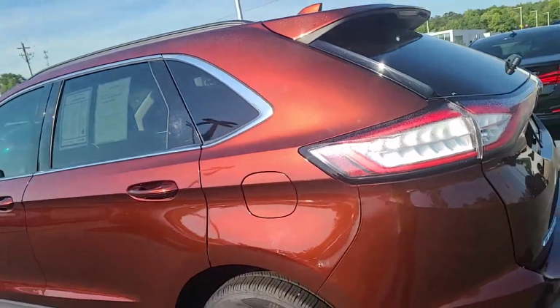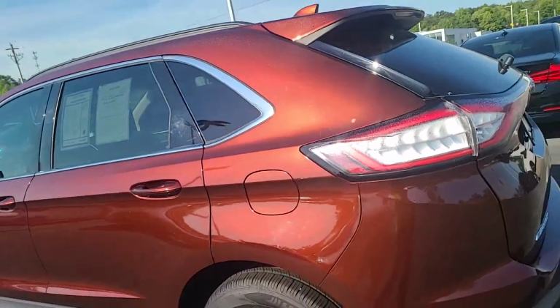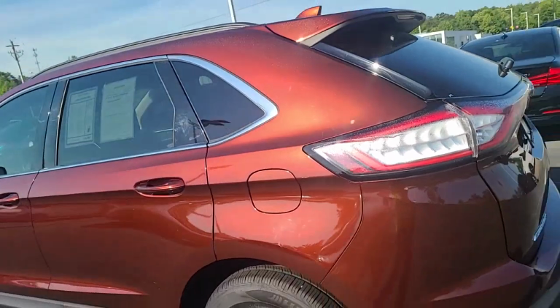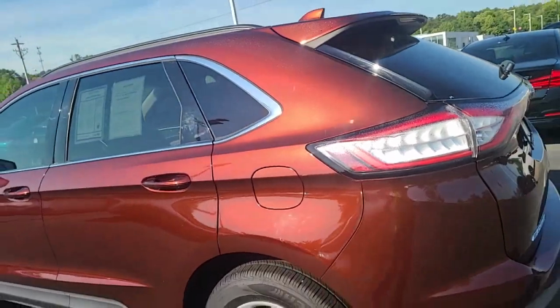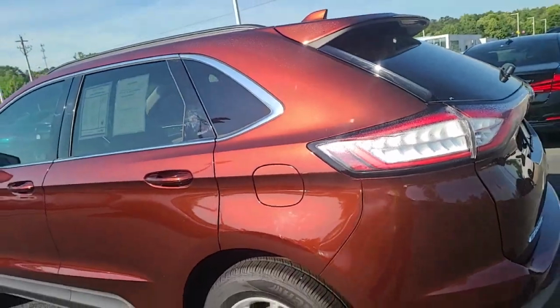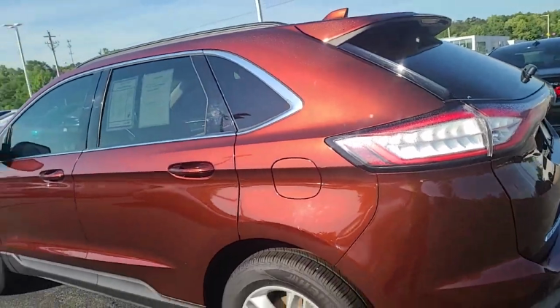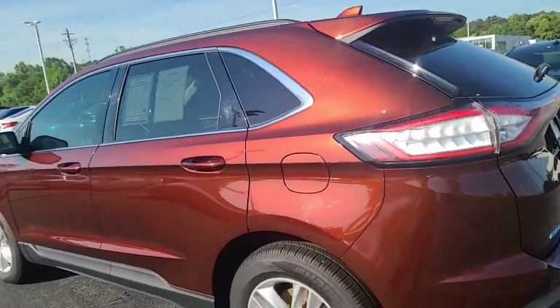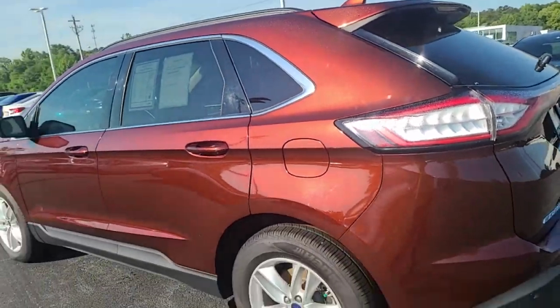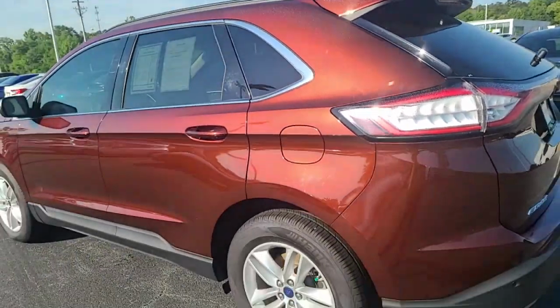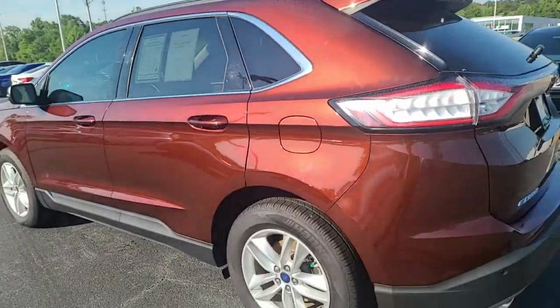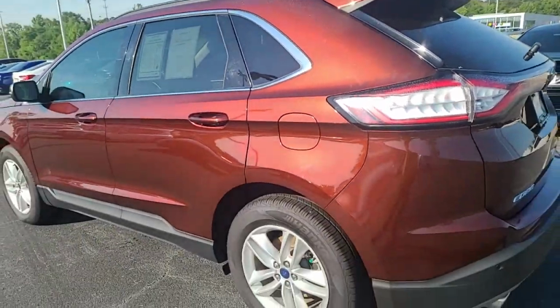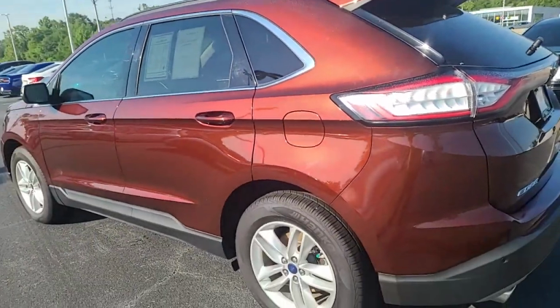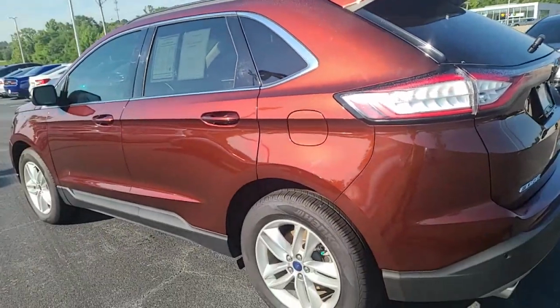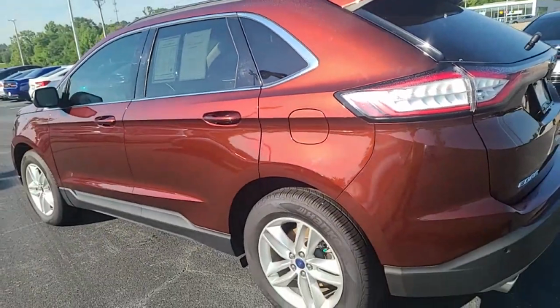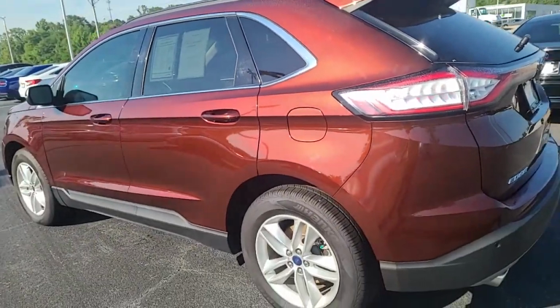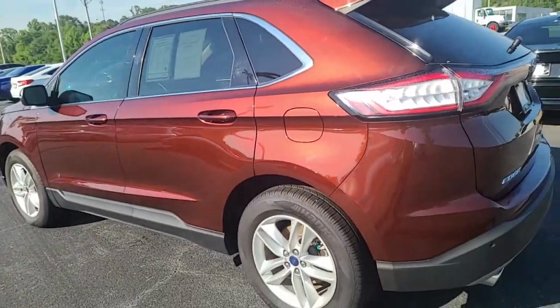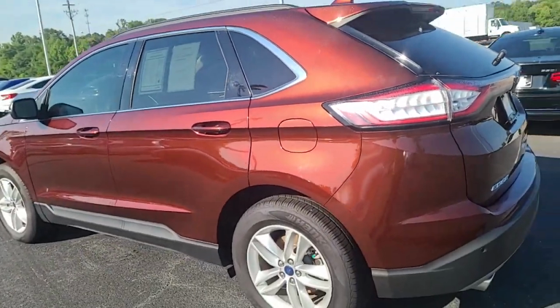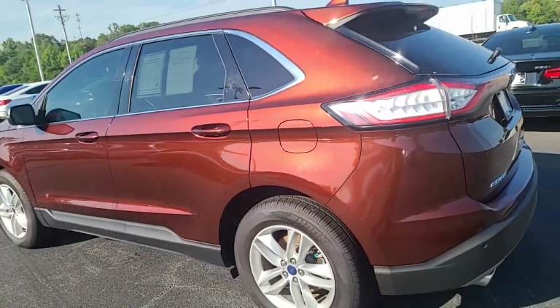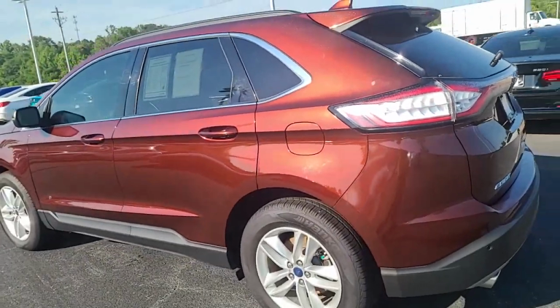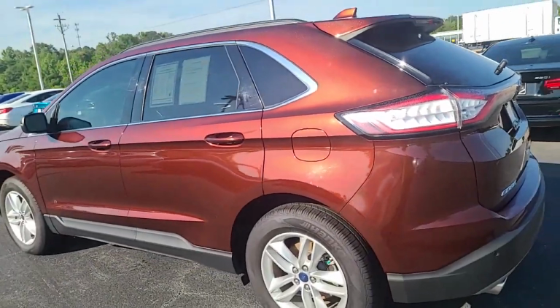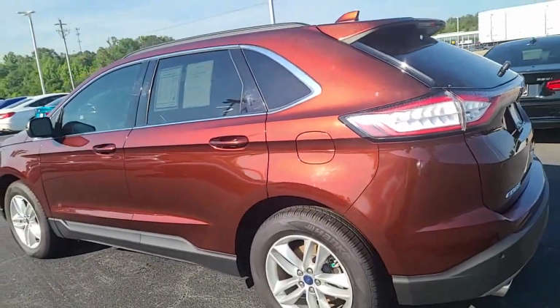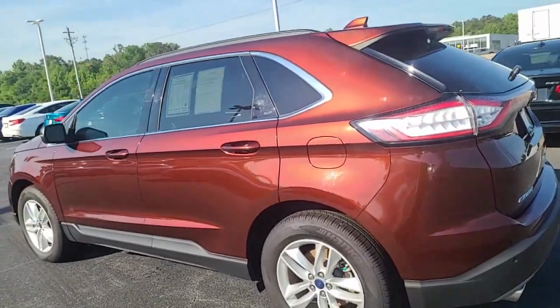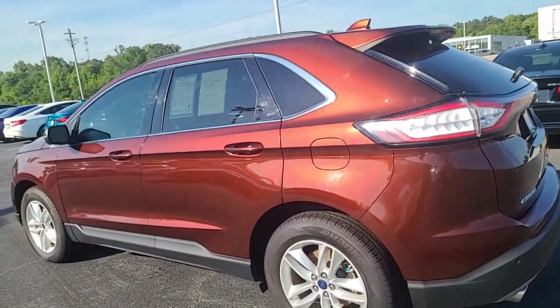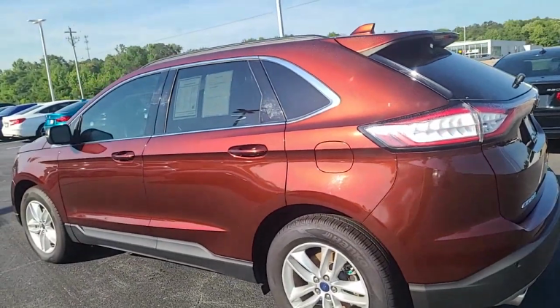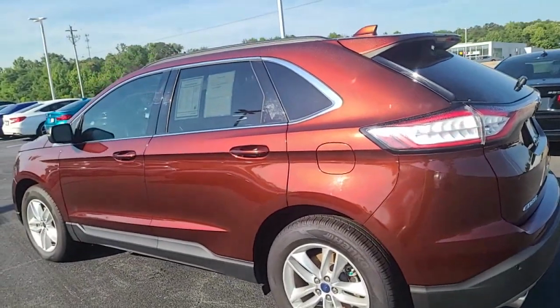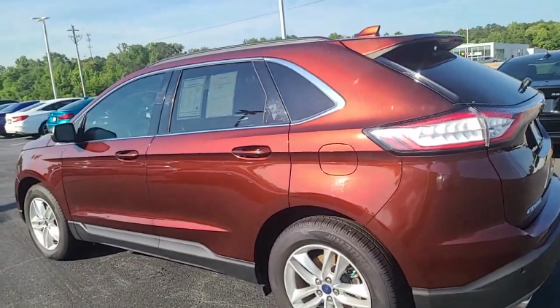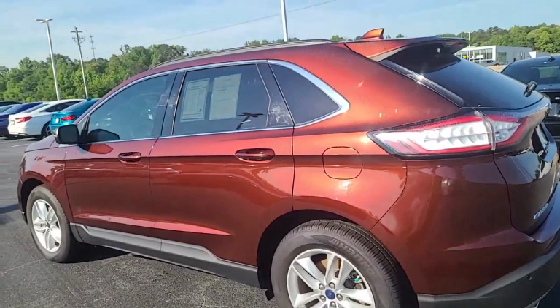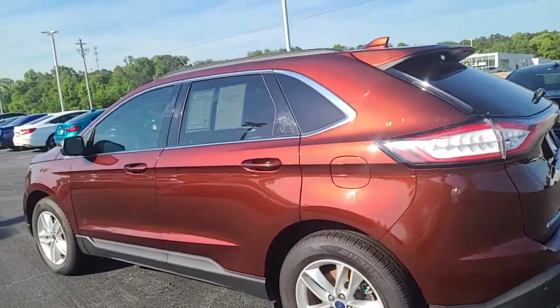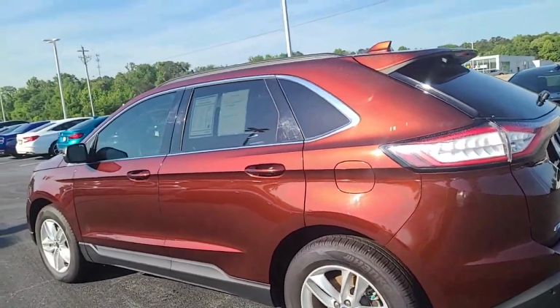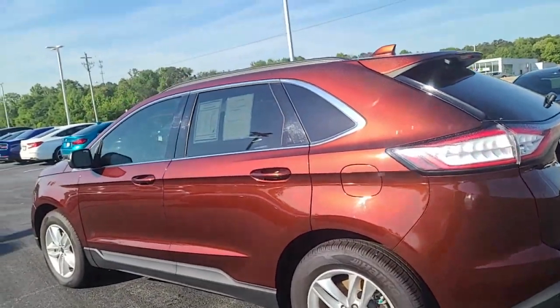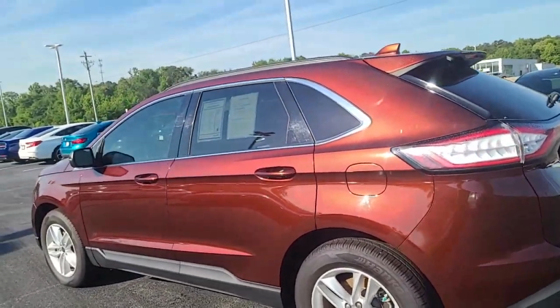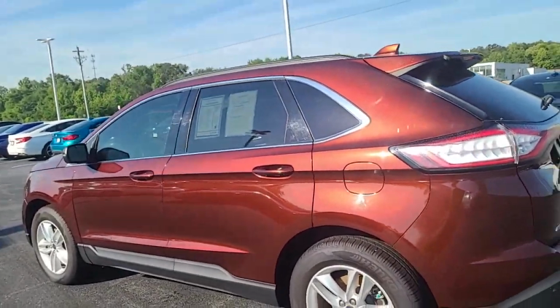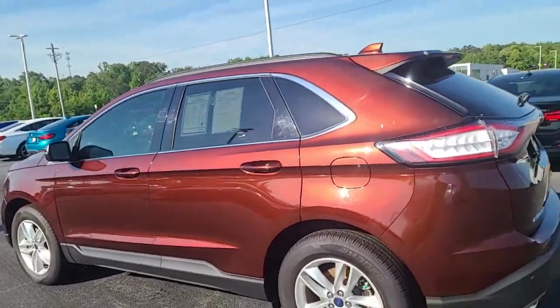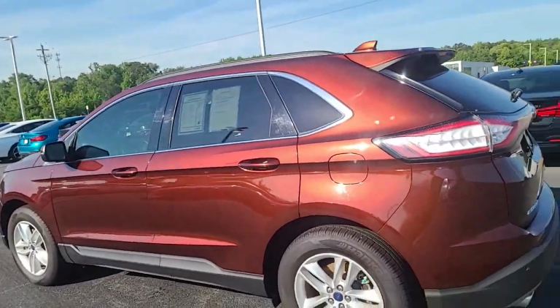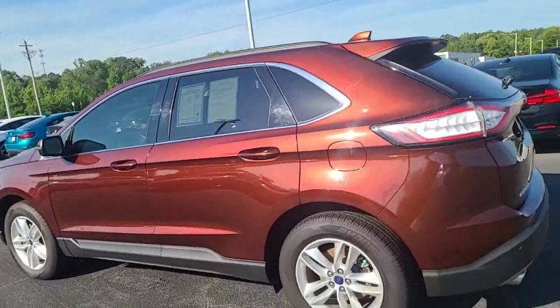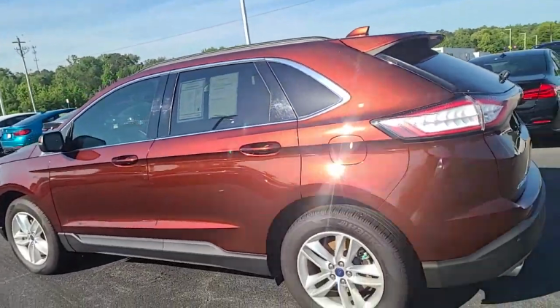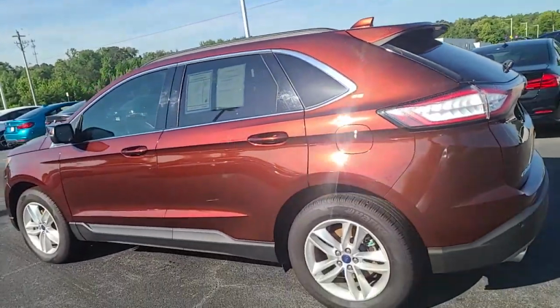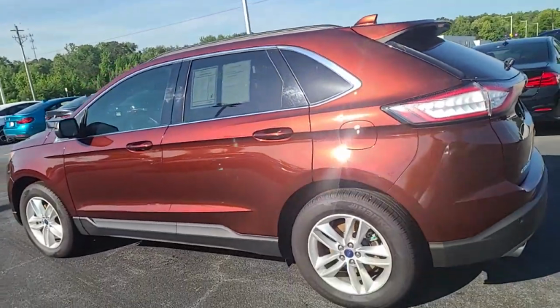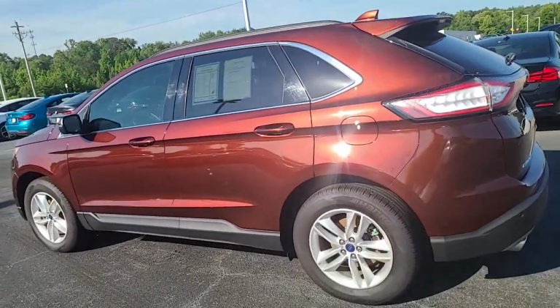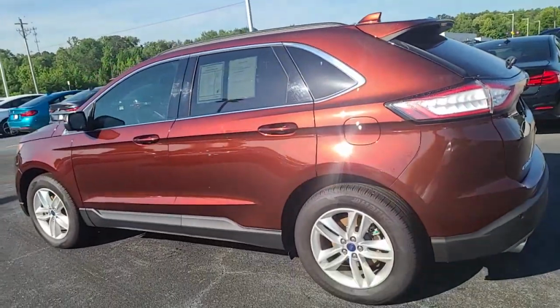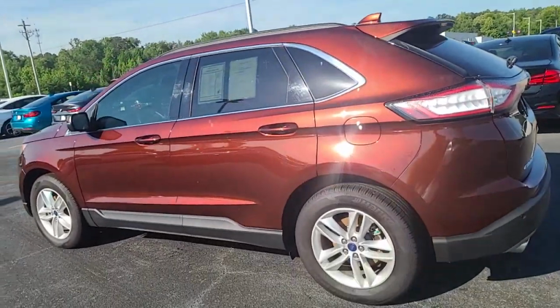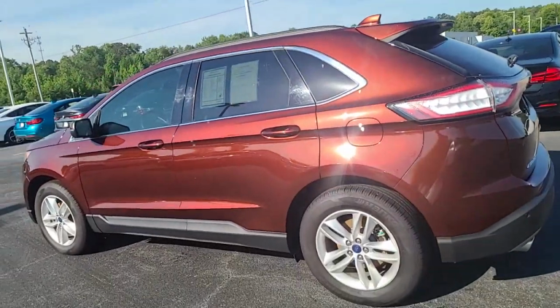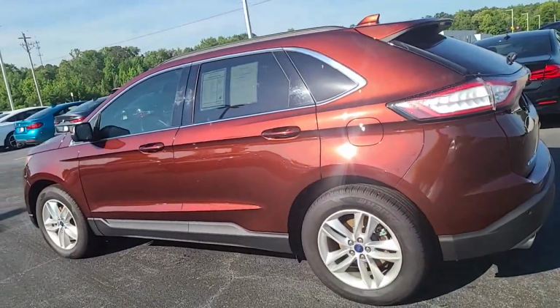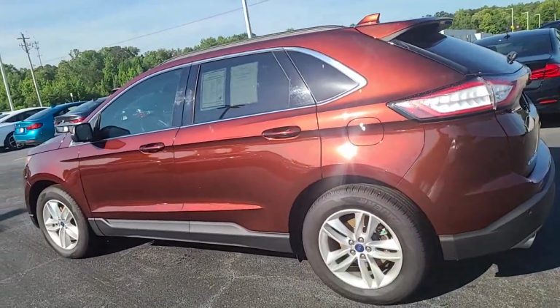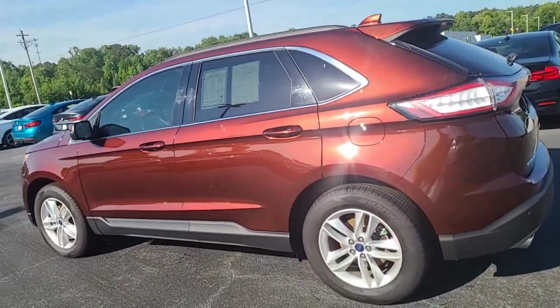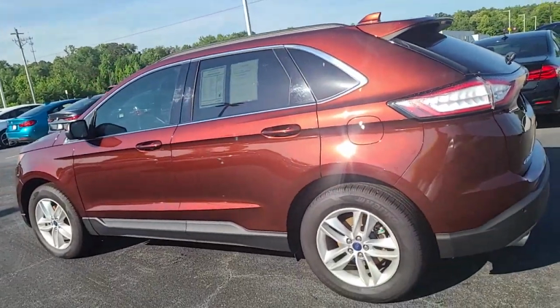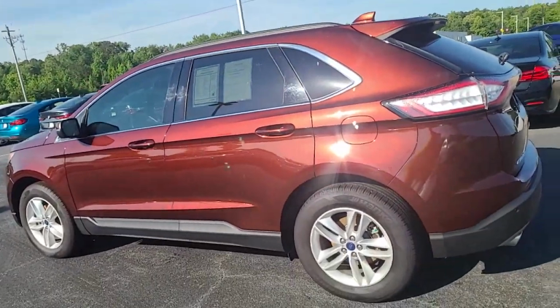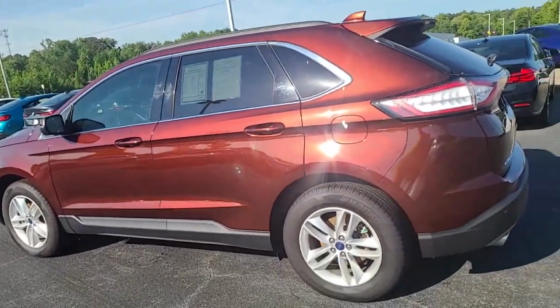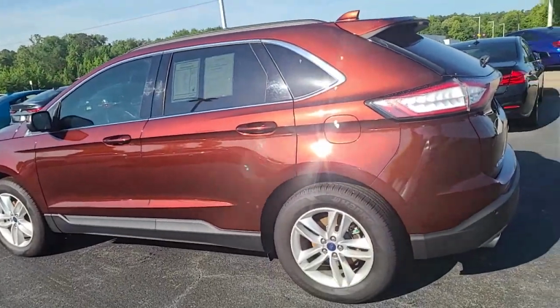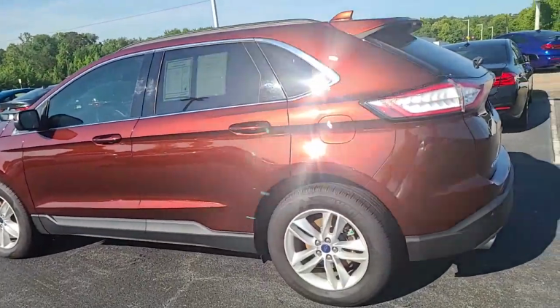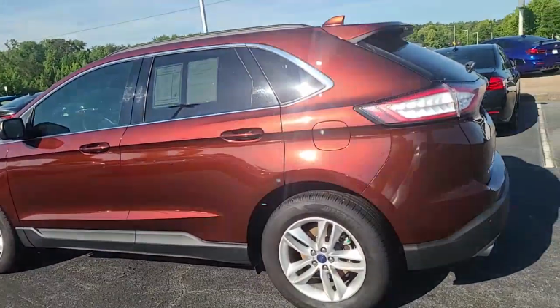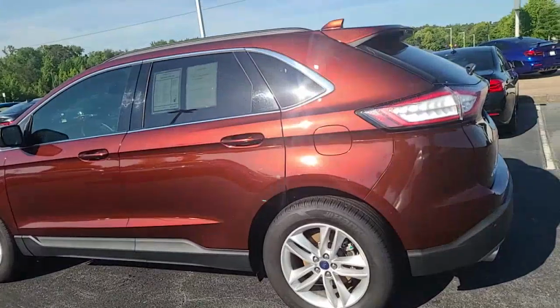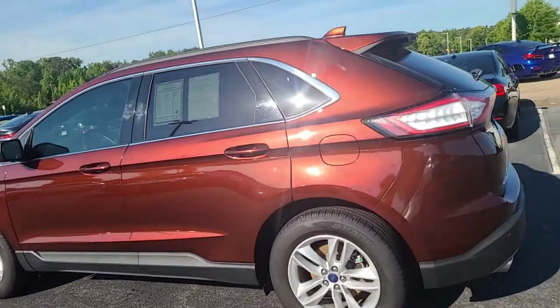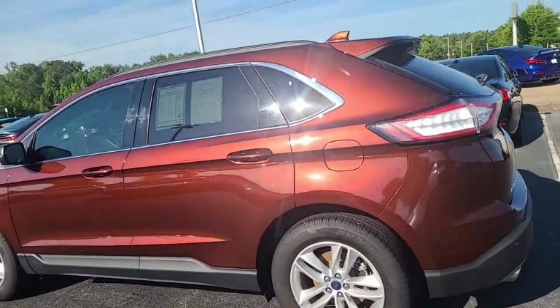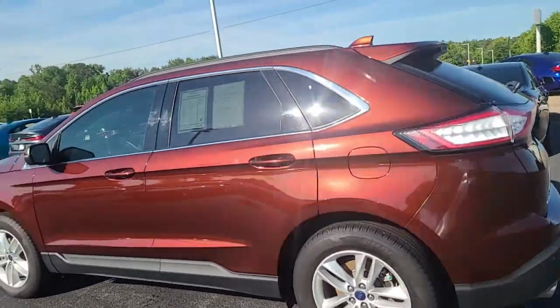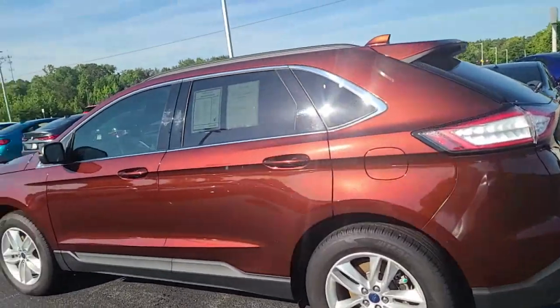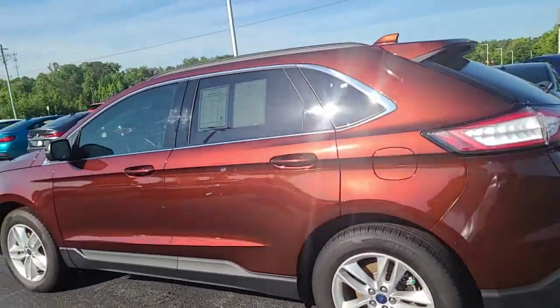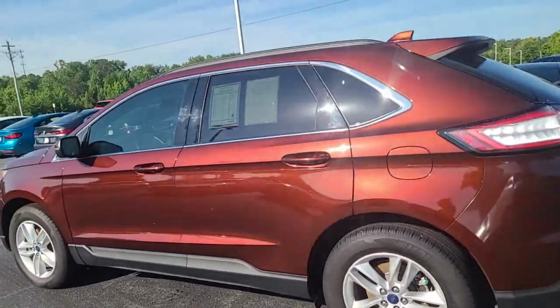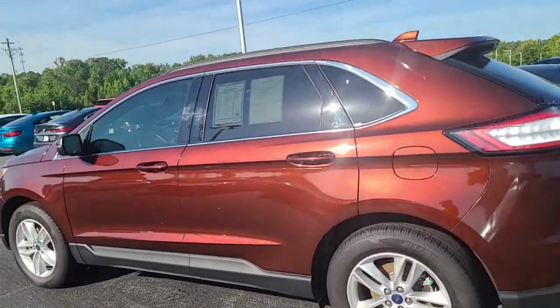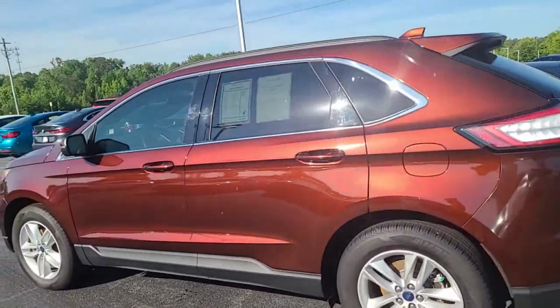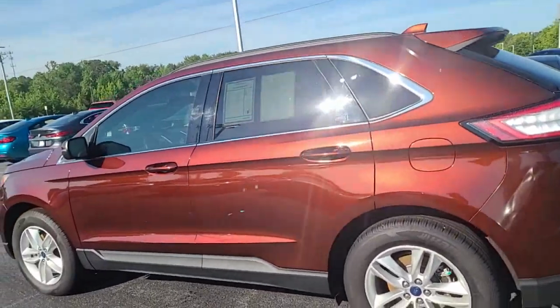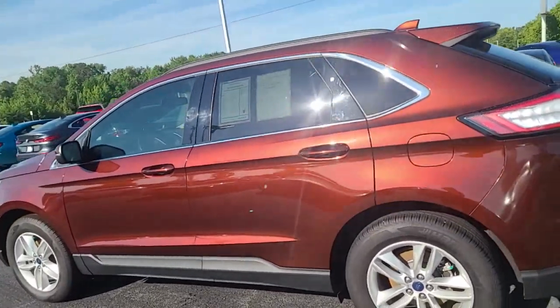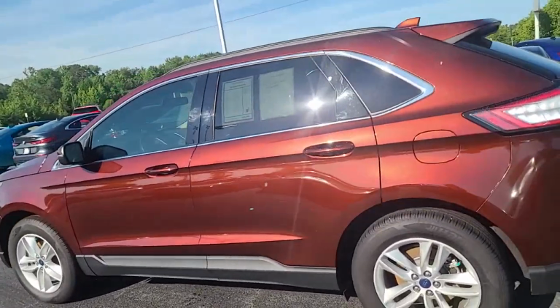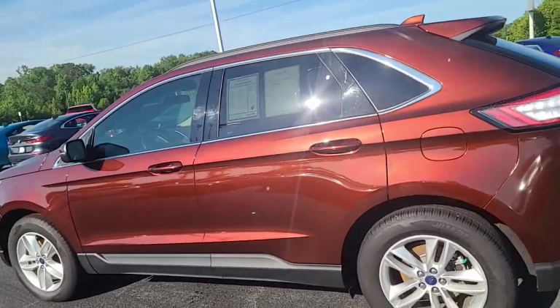It's a beautiful color. I love the way the sun hits it. Again, no dents, dings, or damages.